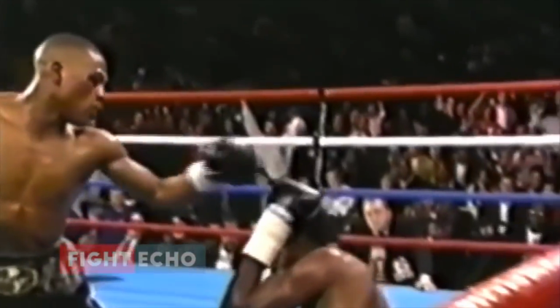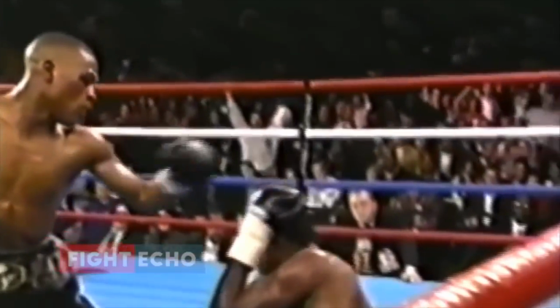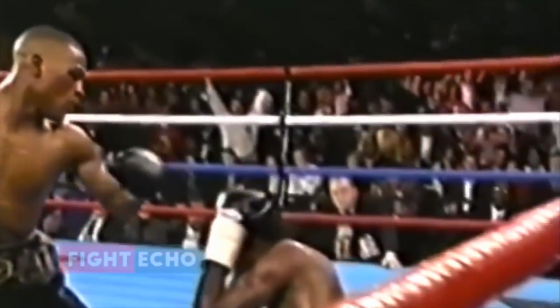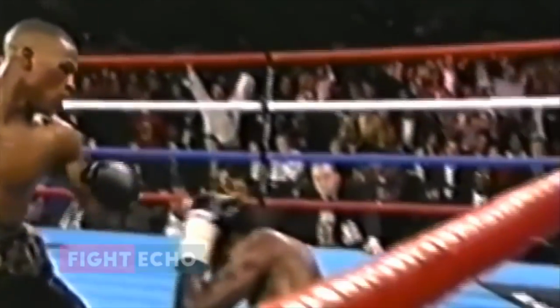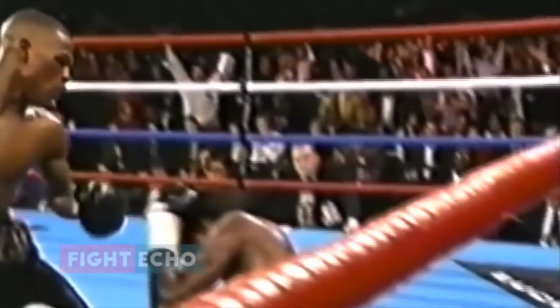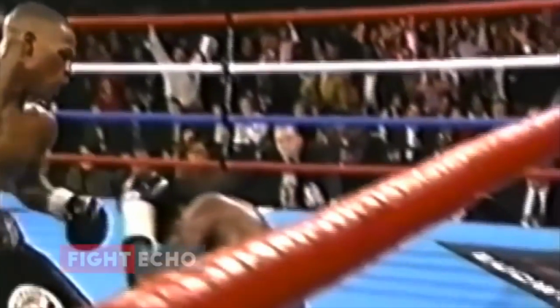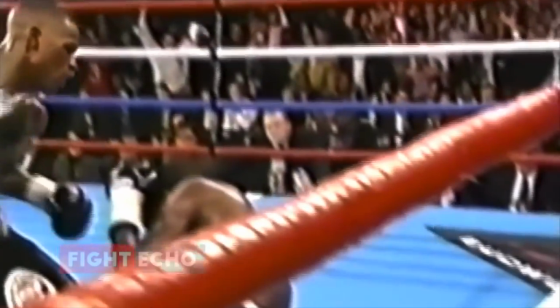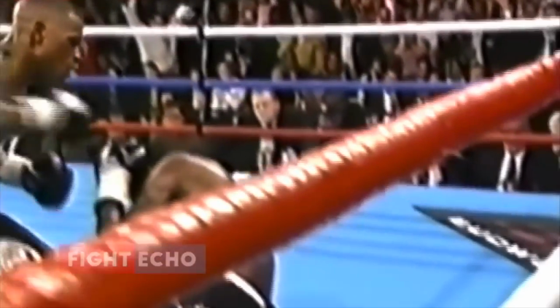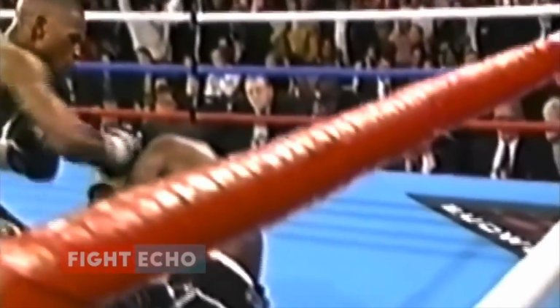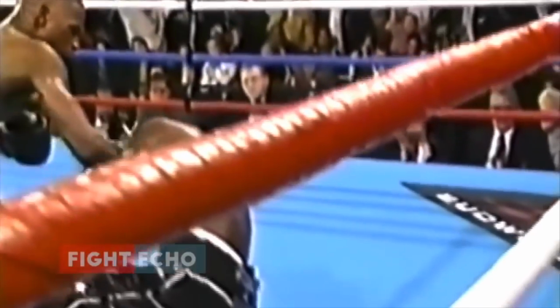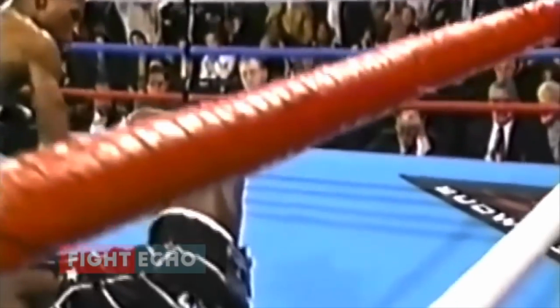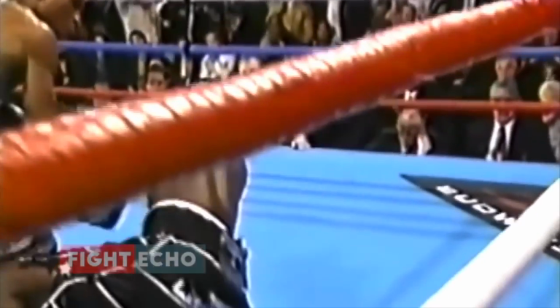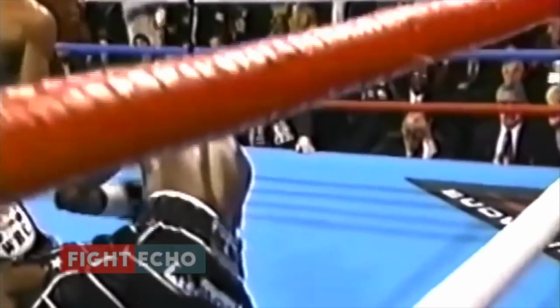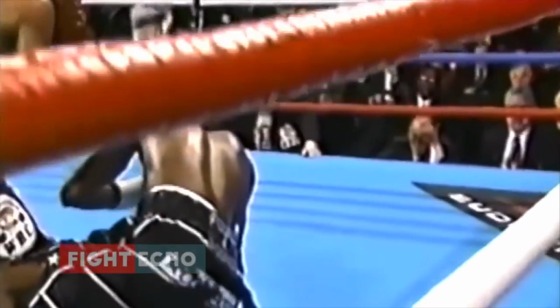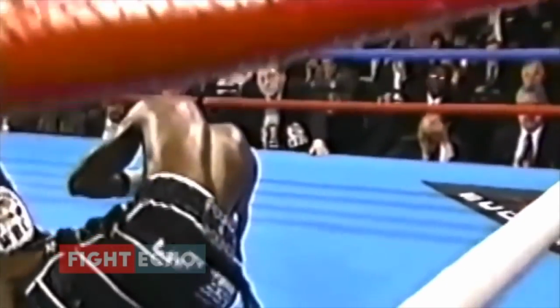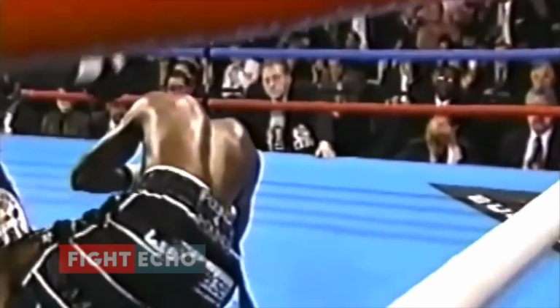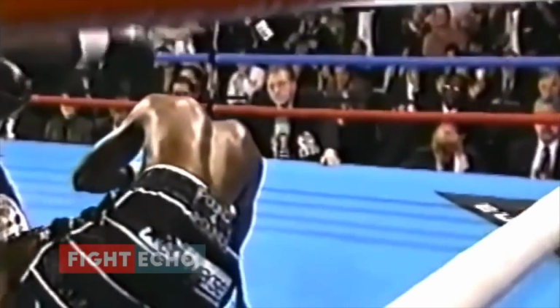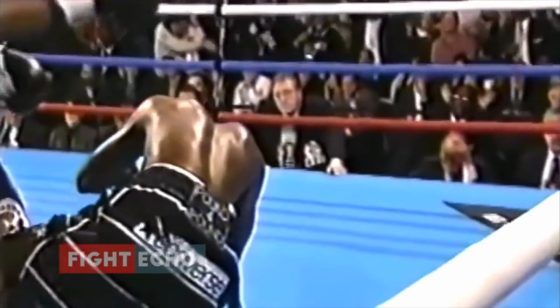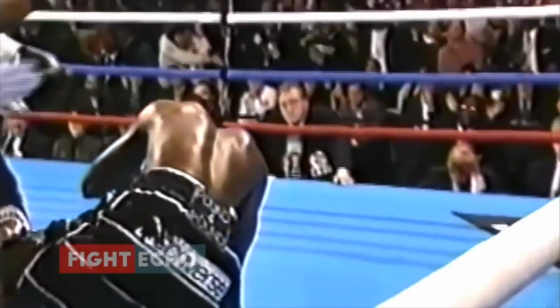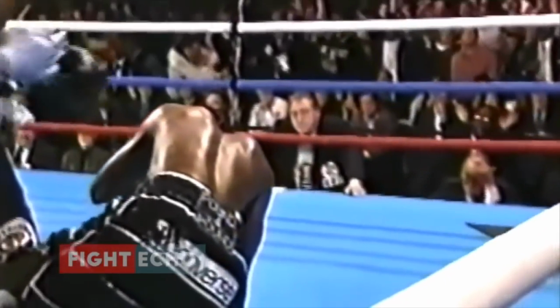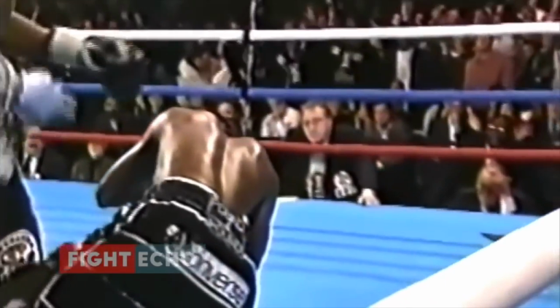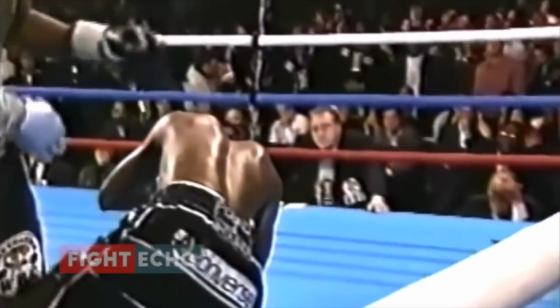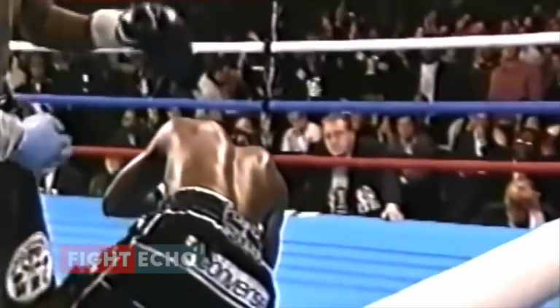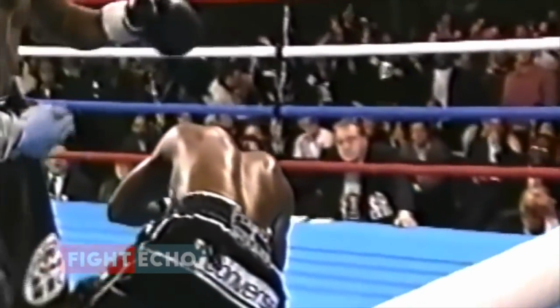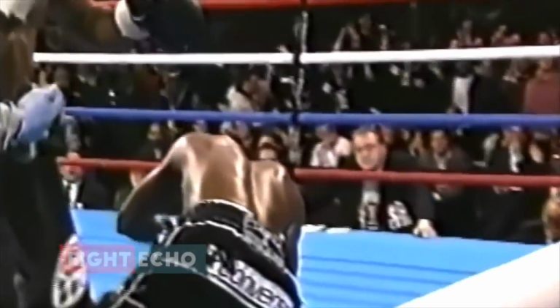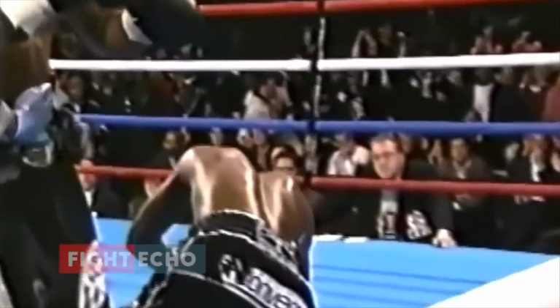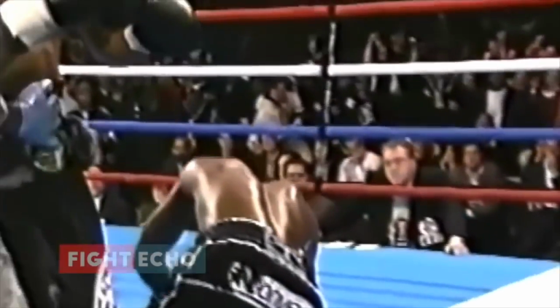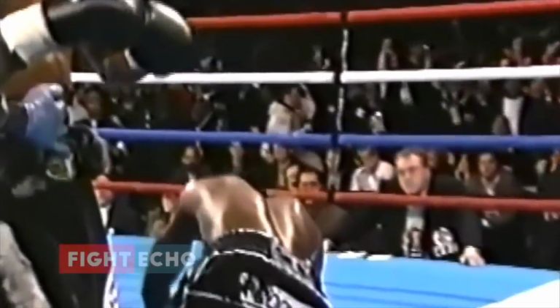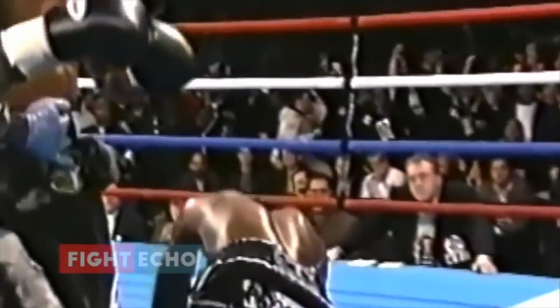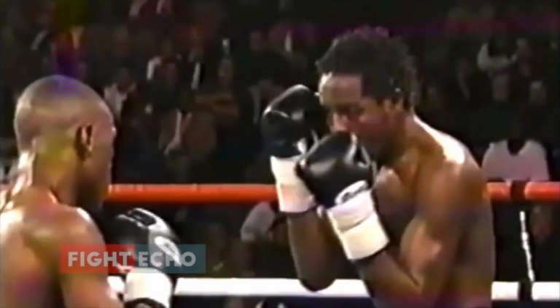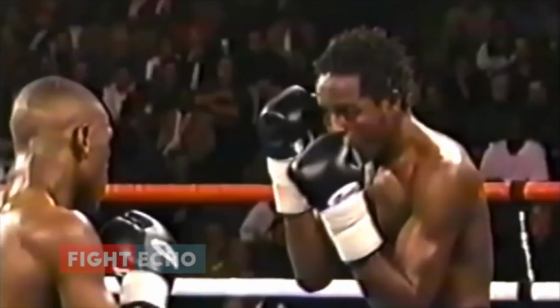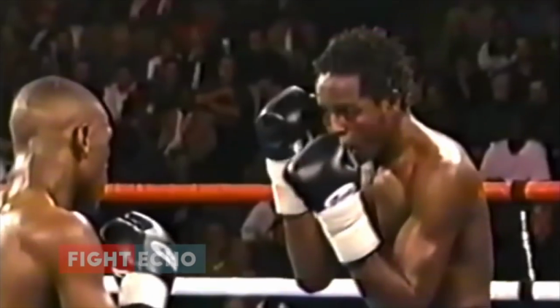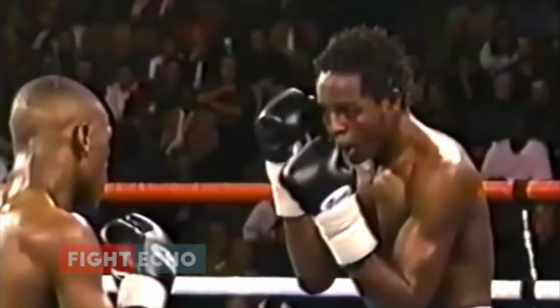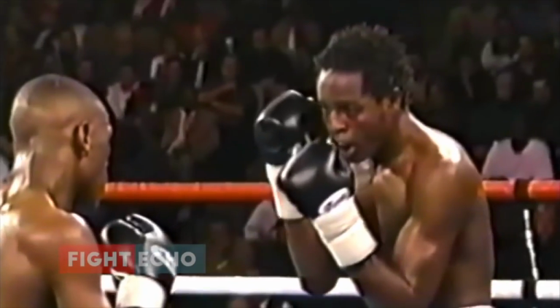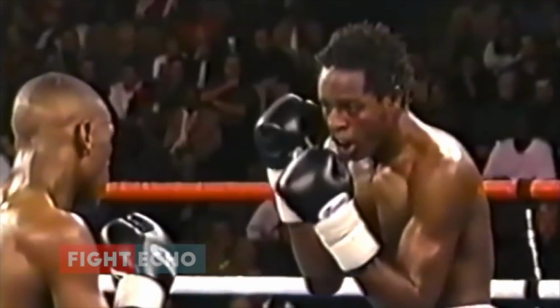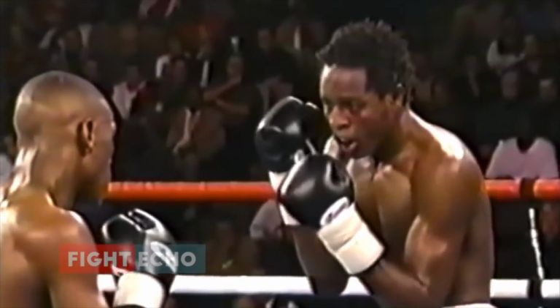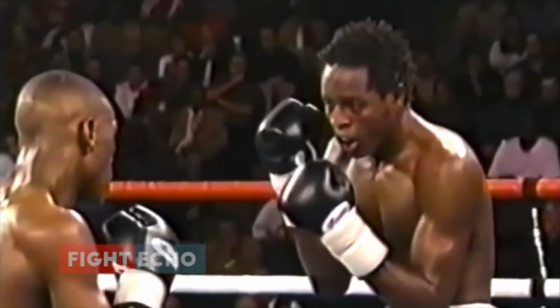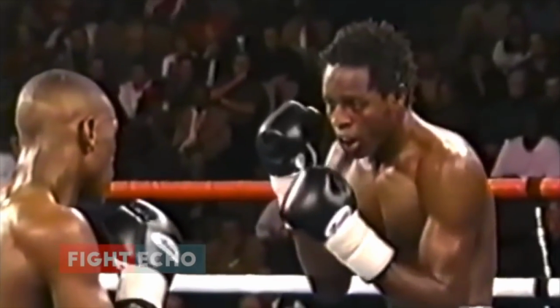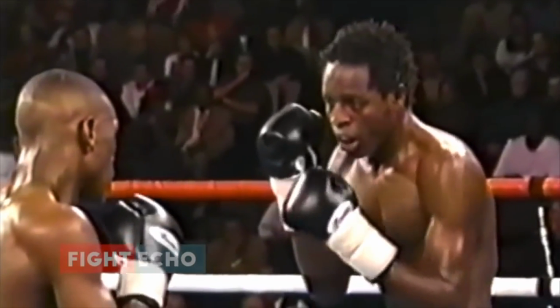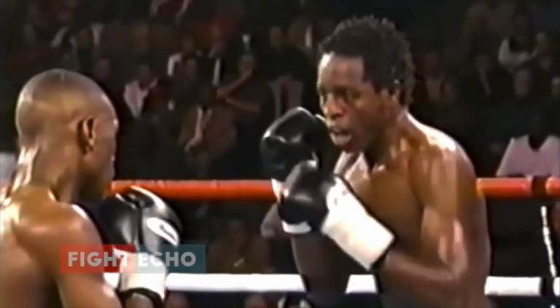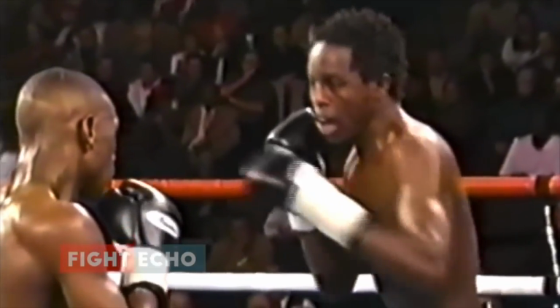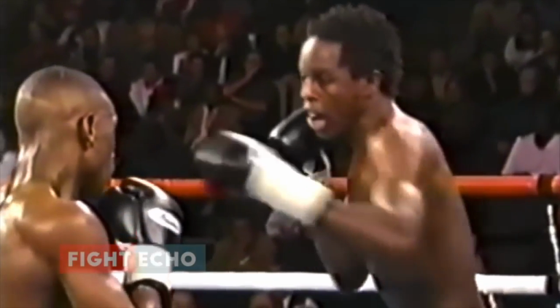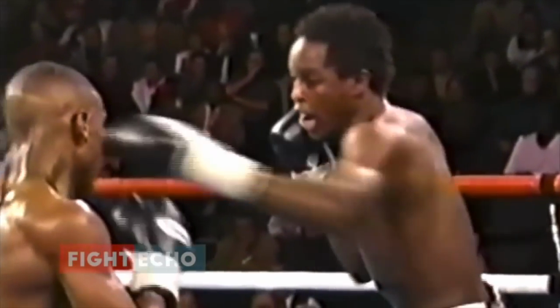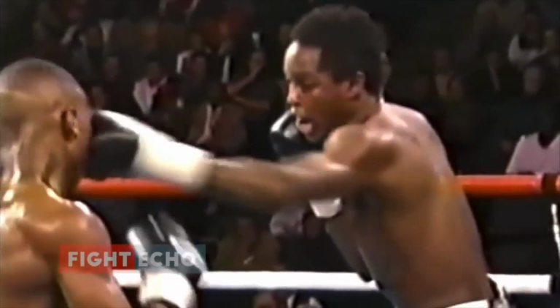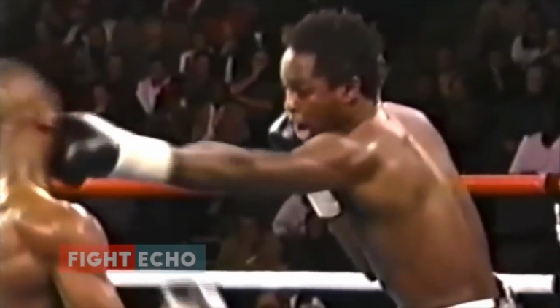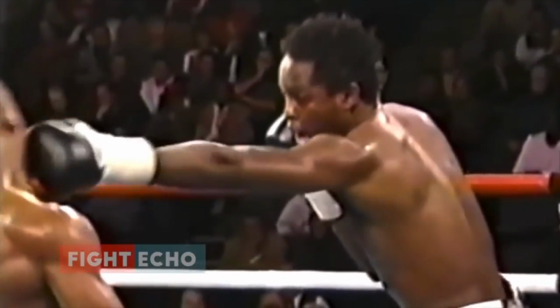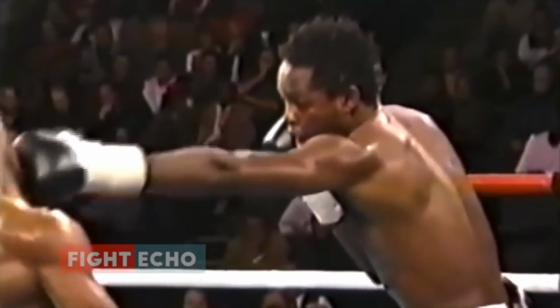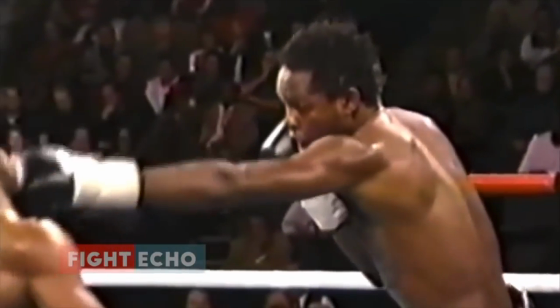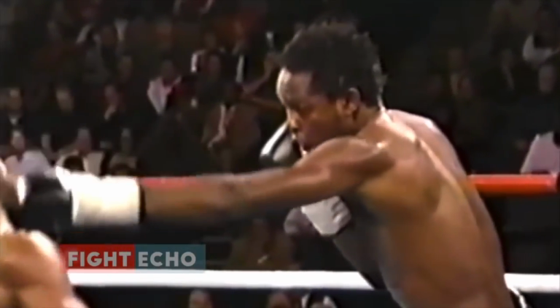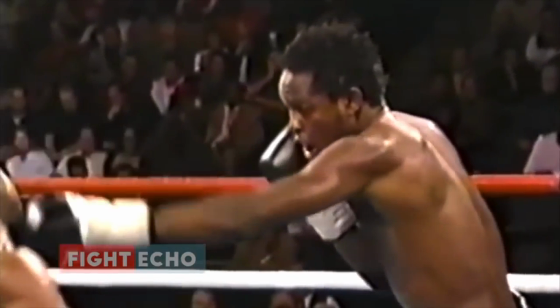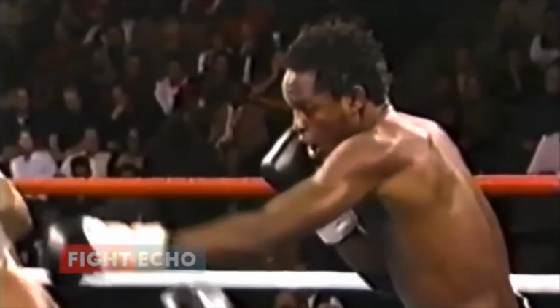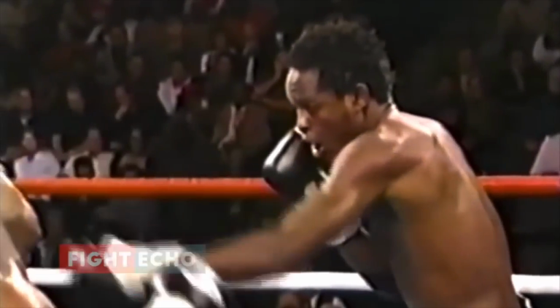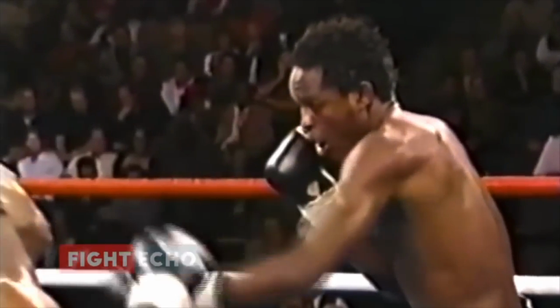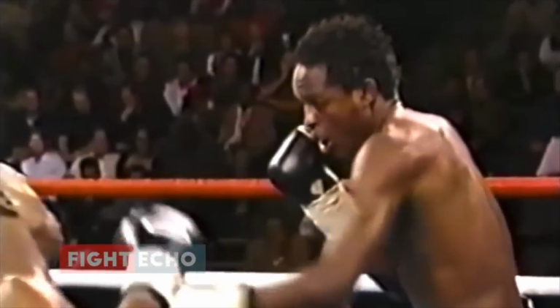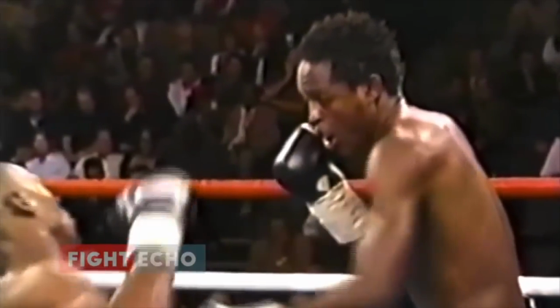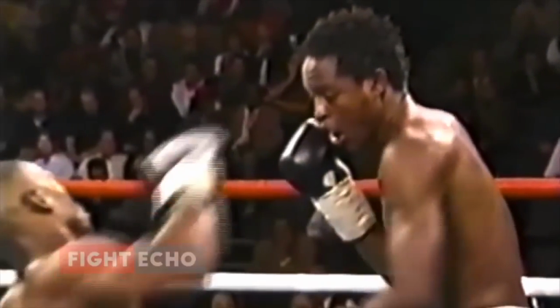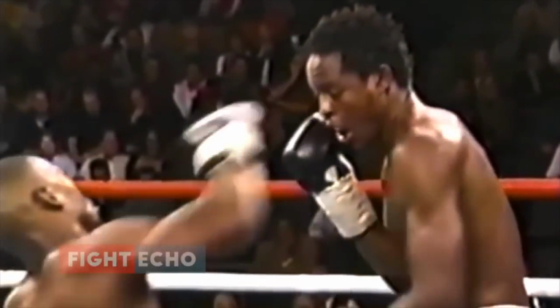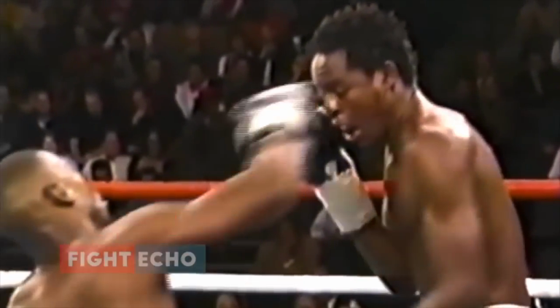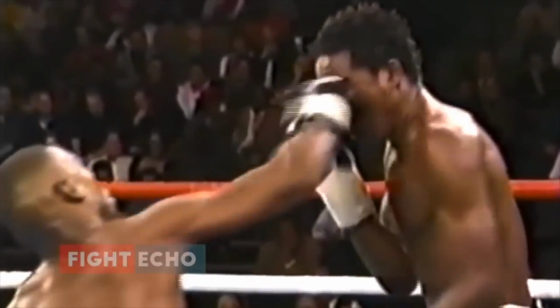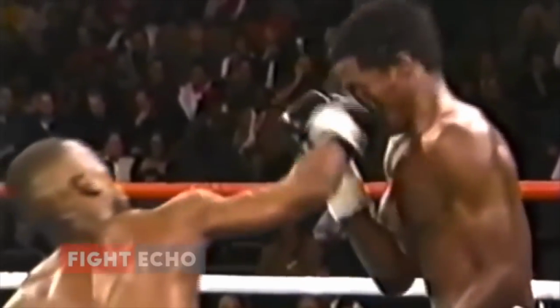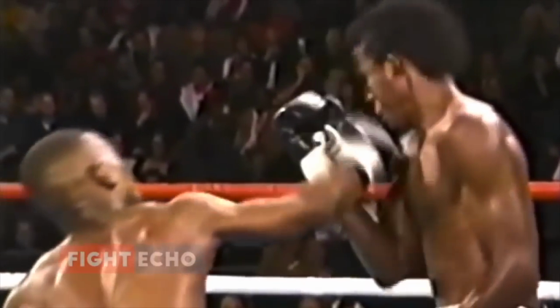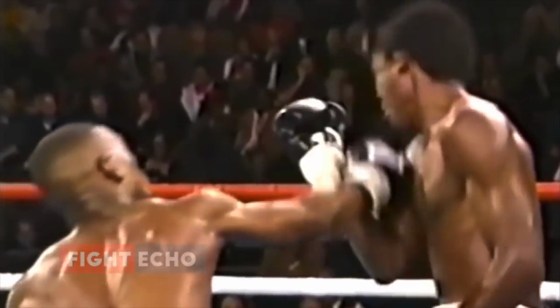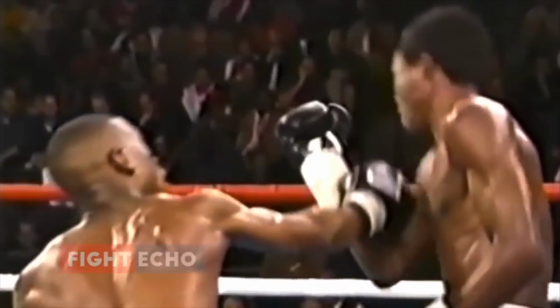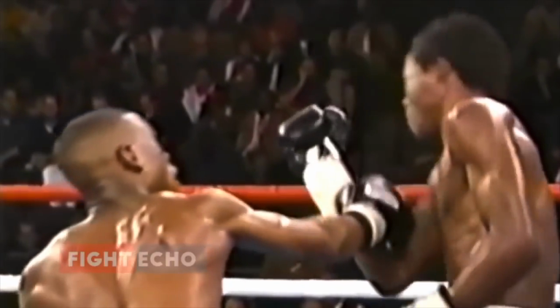Seldom do you see a fighter land three identical punches. He was open for your right hand all night long. That's a pull counter — that's a pulled counter.